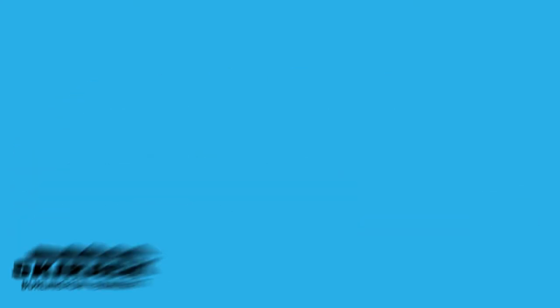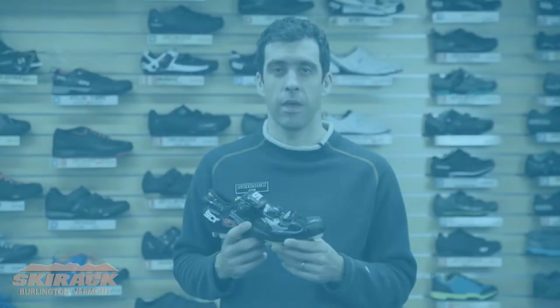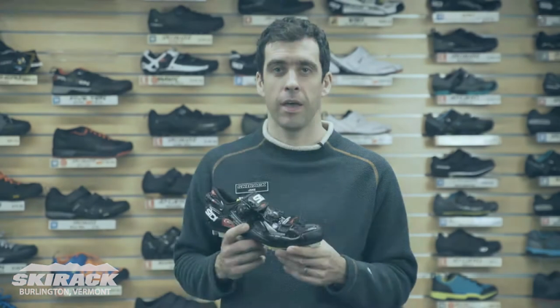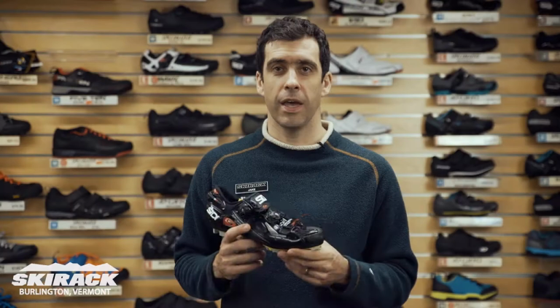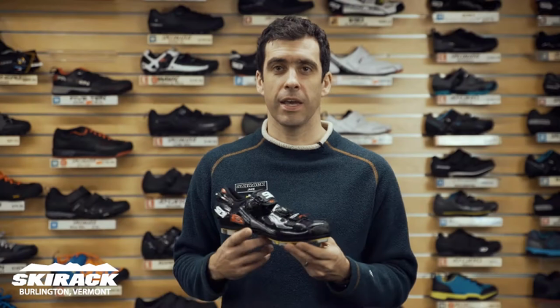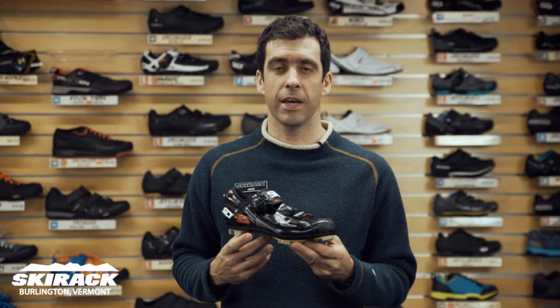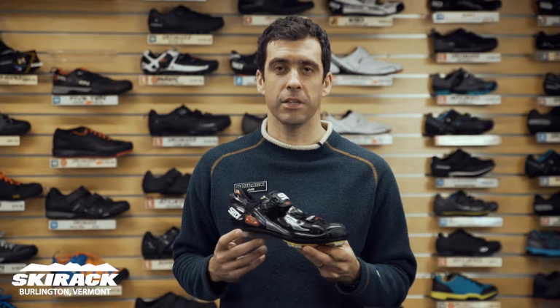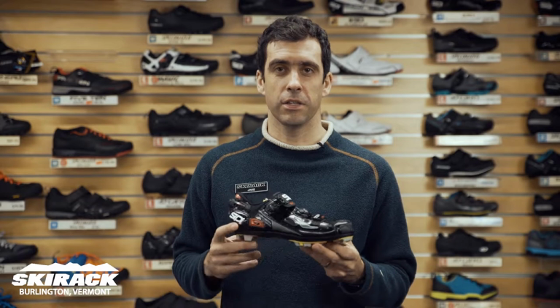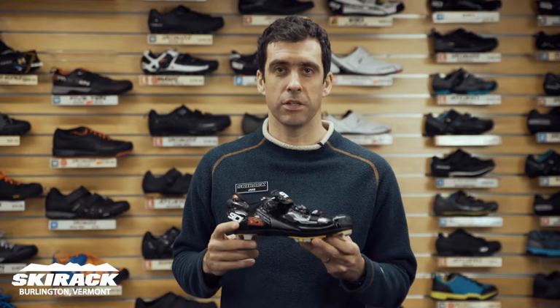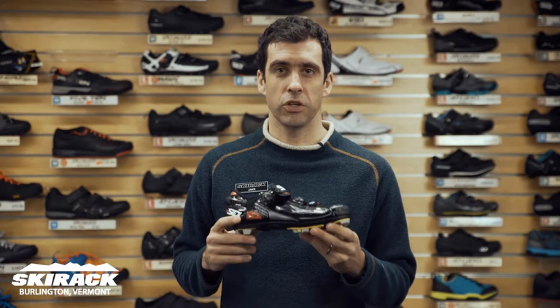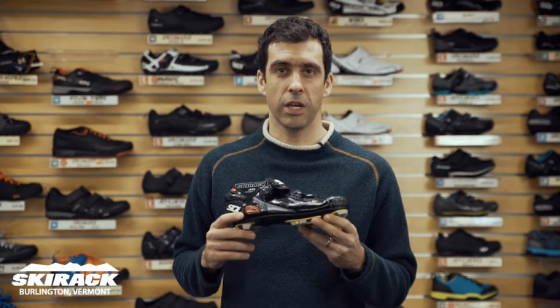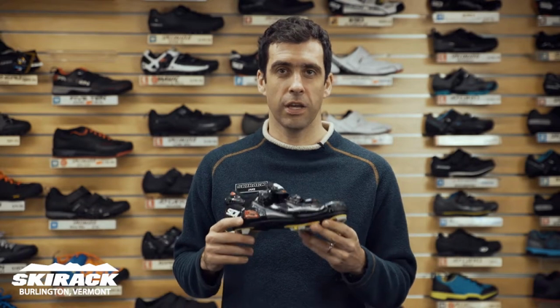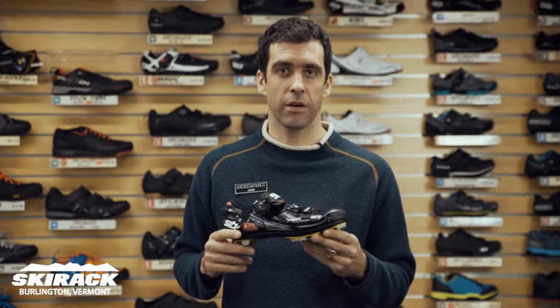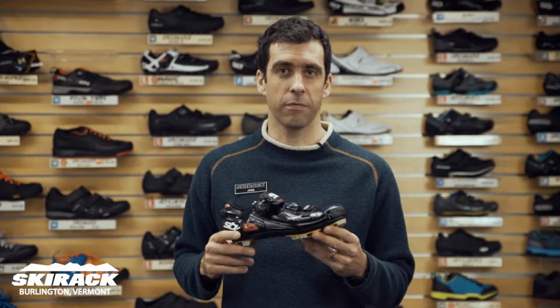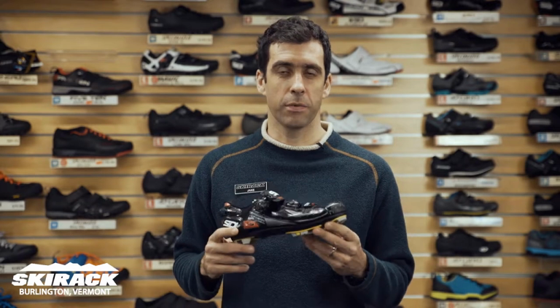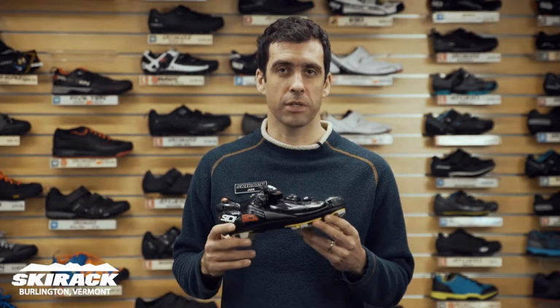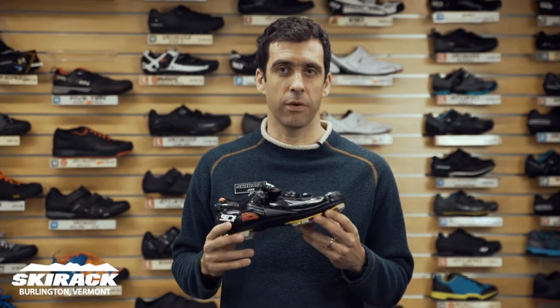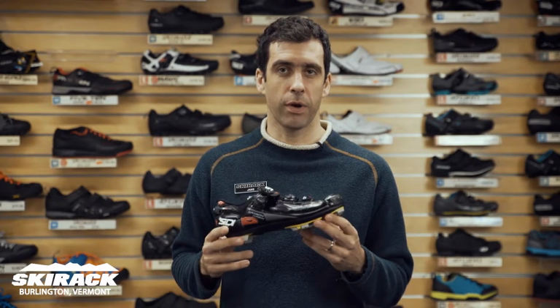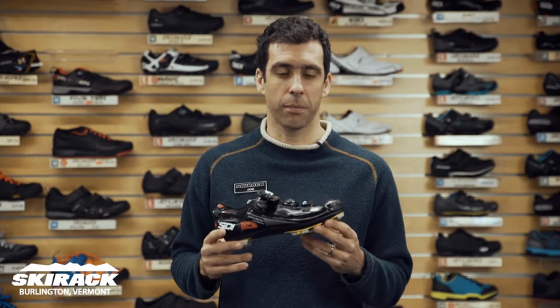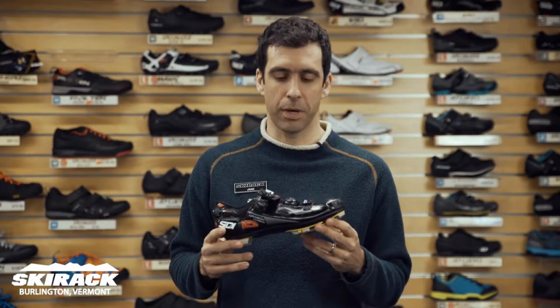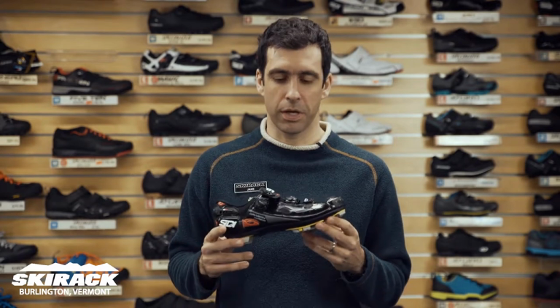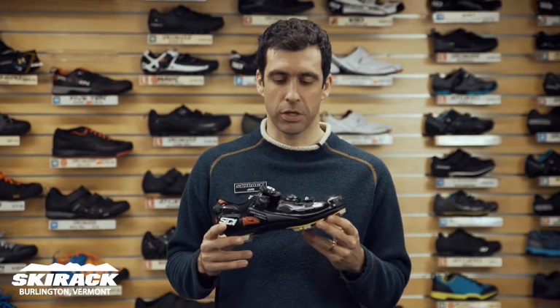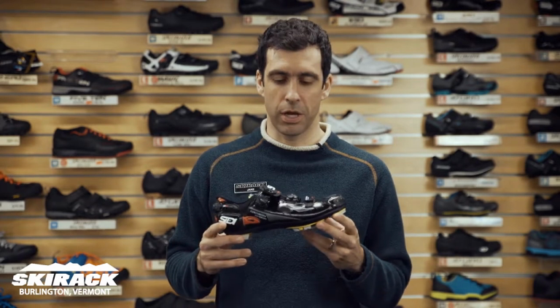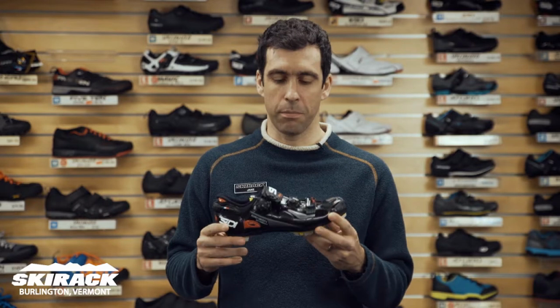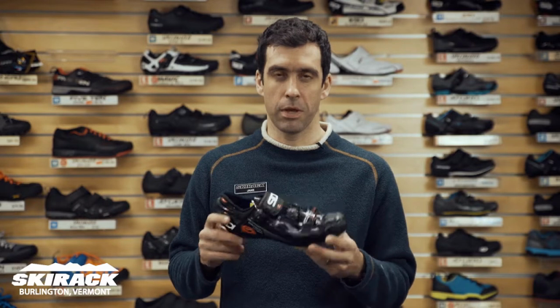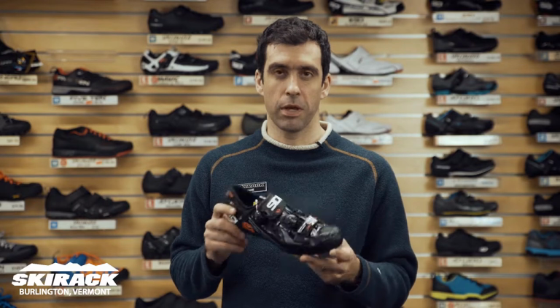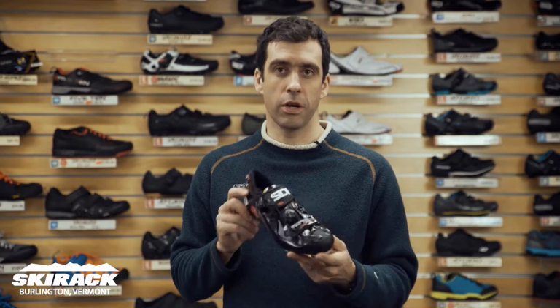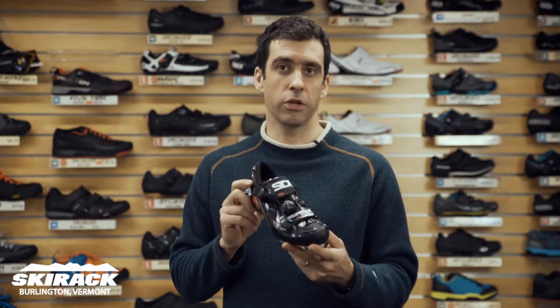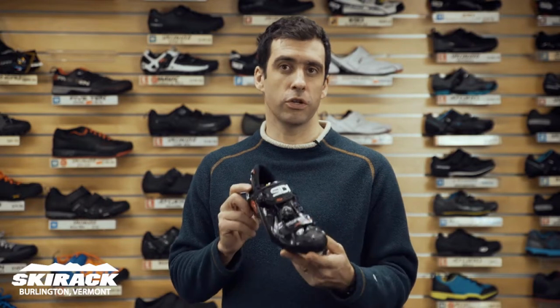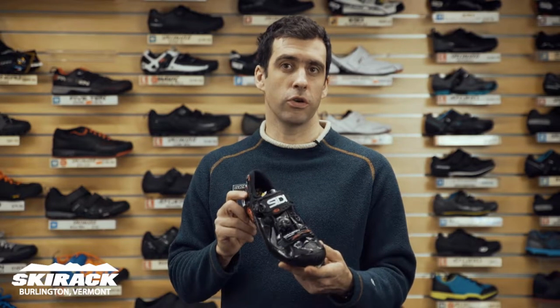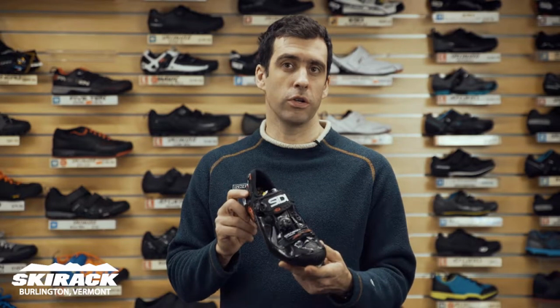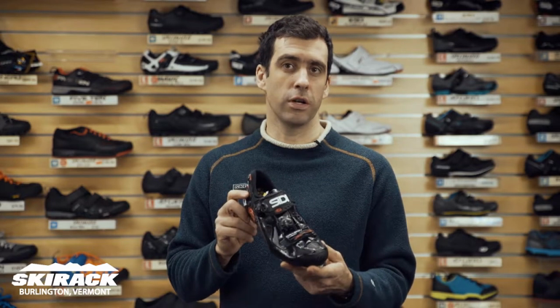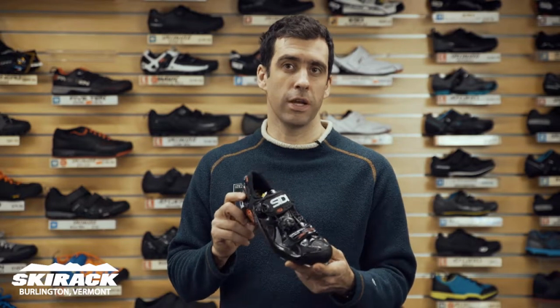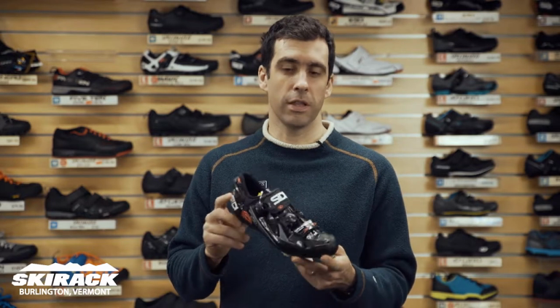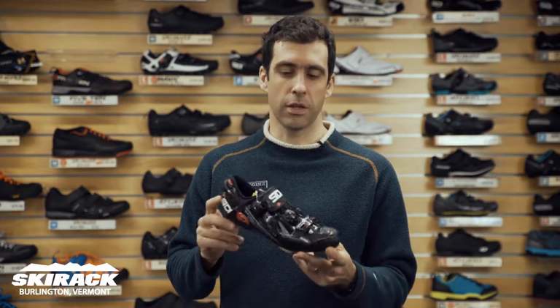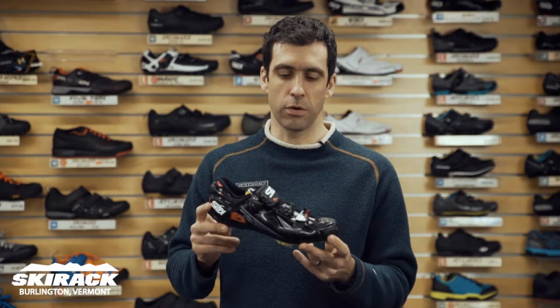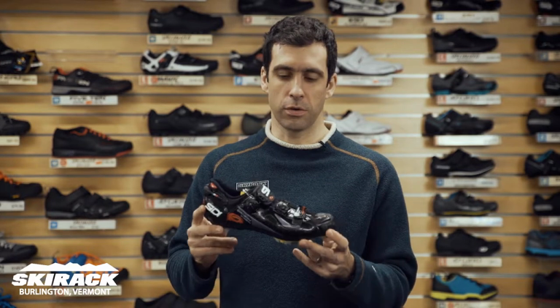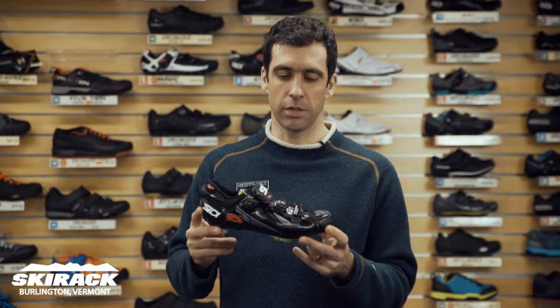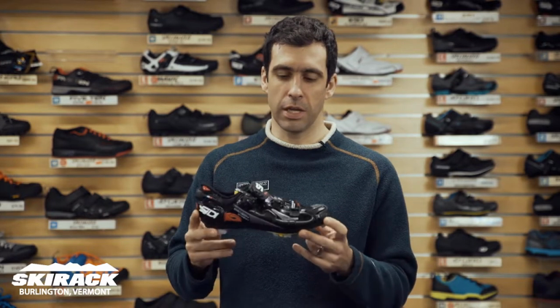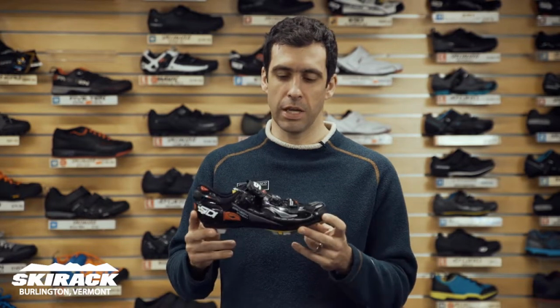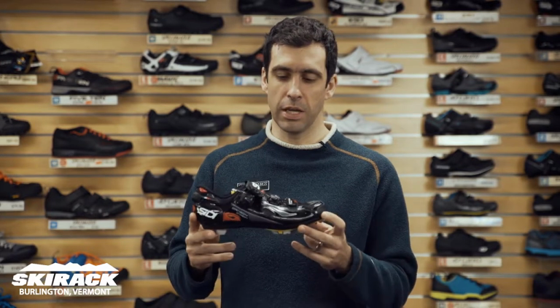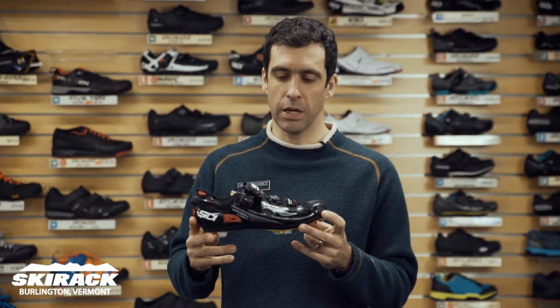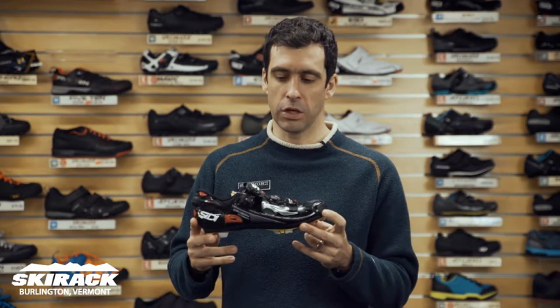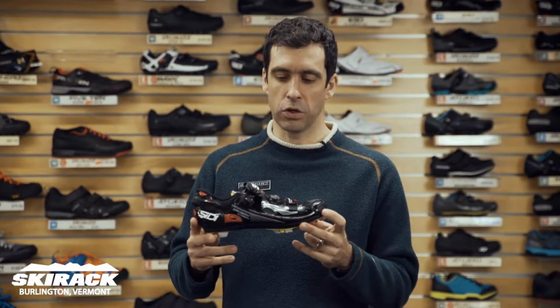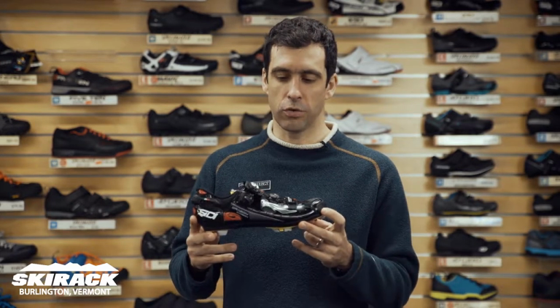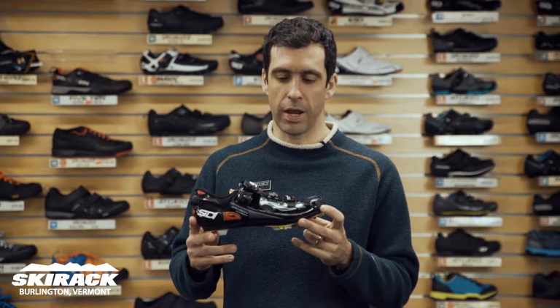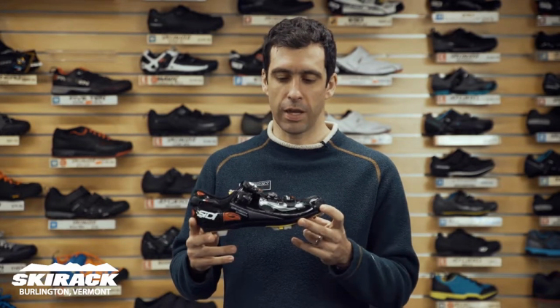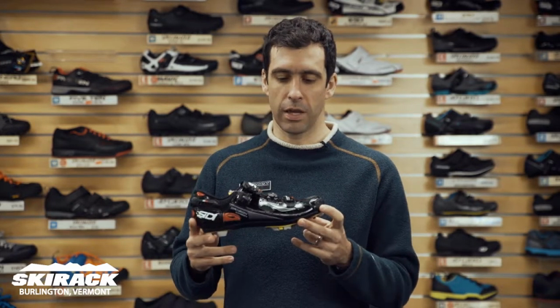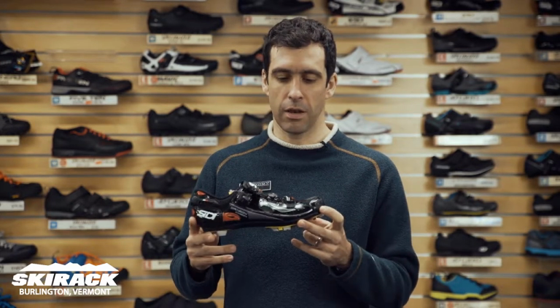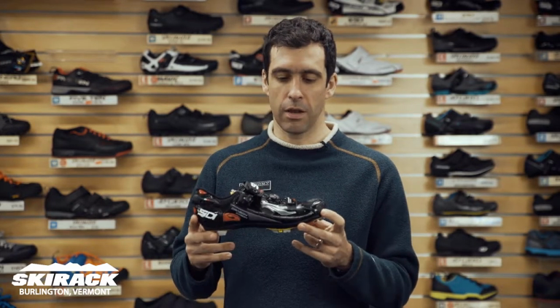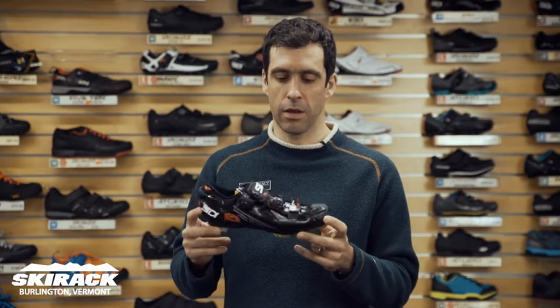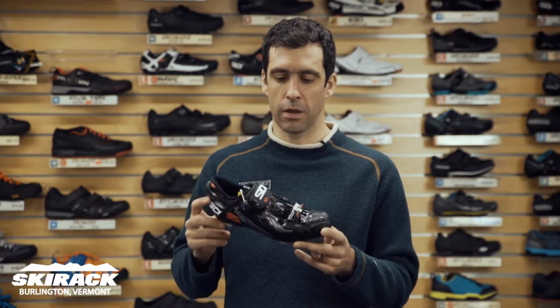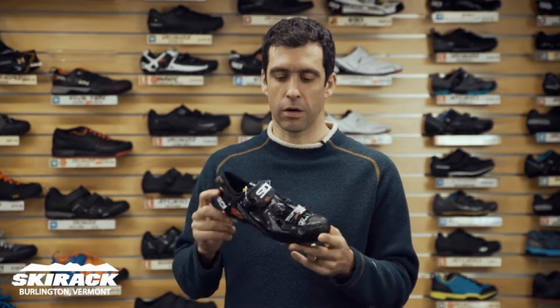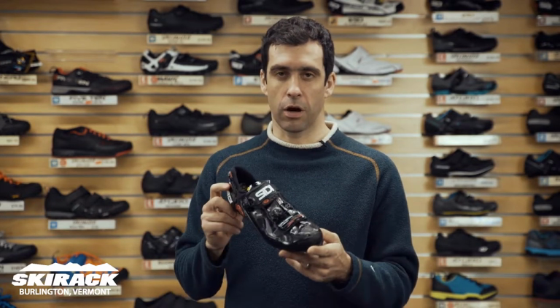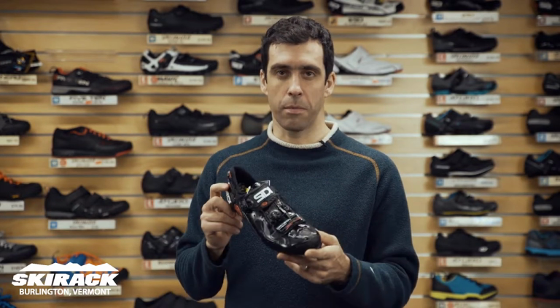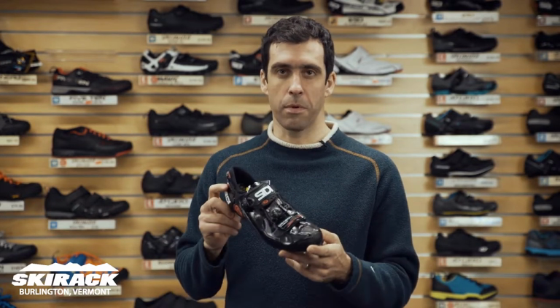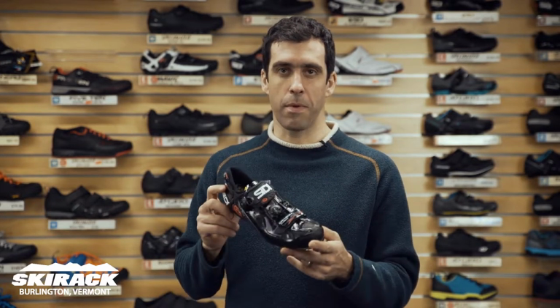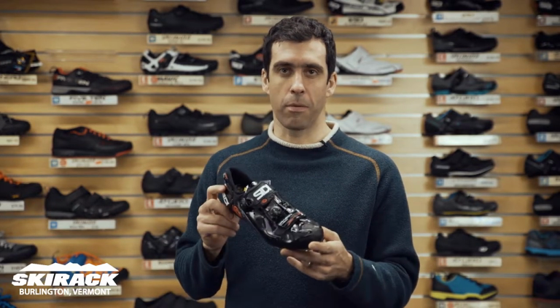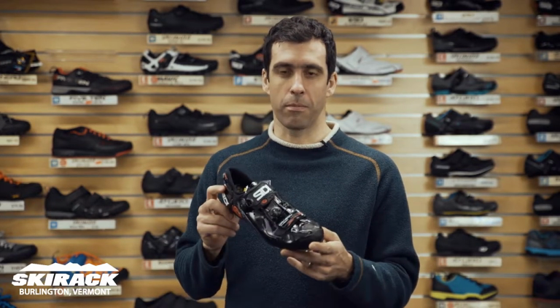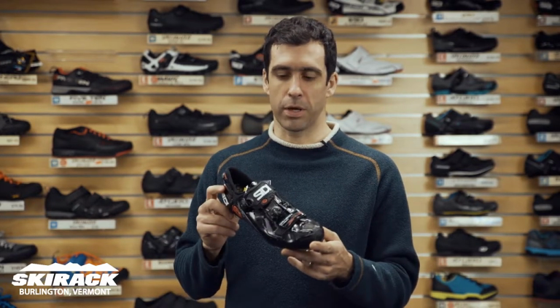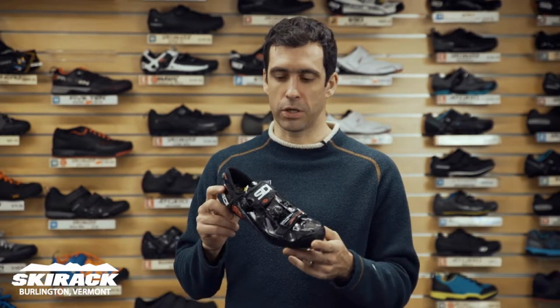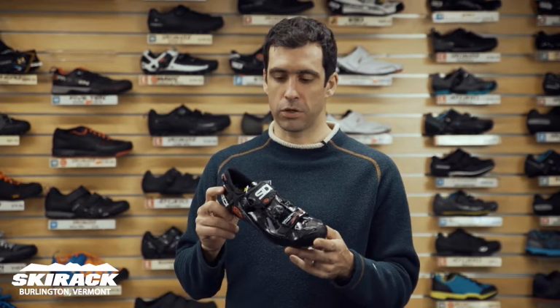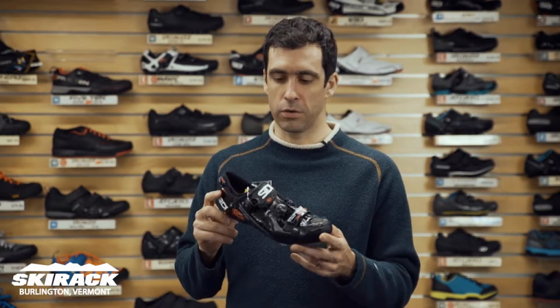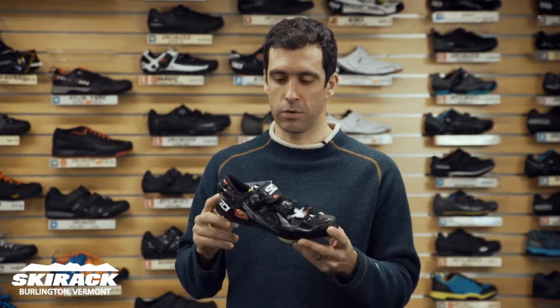Hey guys, Jake here from the Ski Rack Bike Shop, here to show you today the new Seedy Dragon Carbon Mountain Bike Shoe.